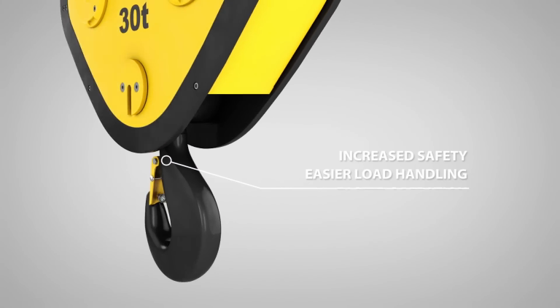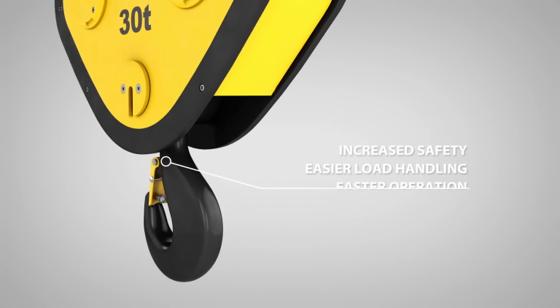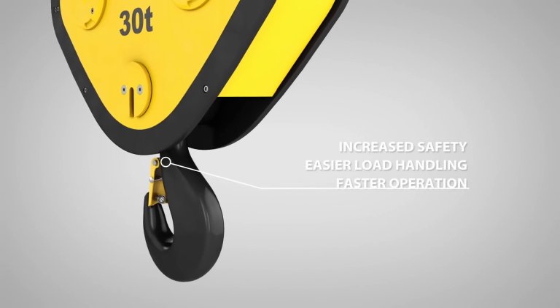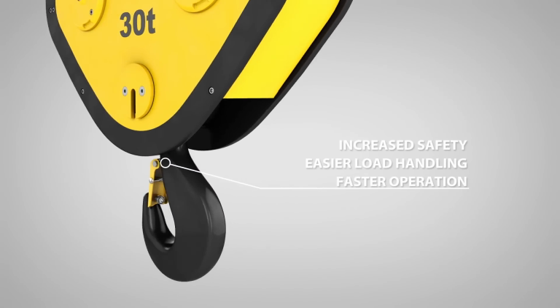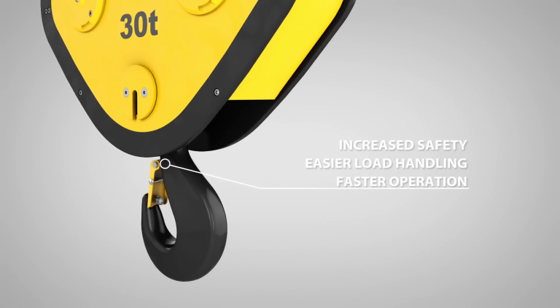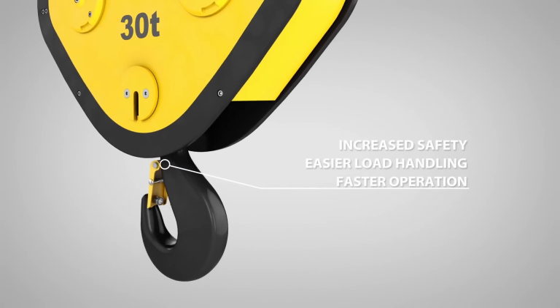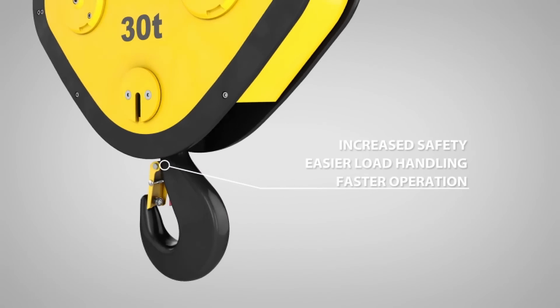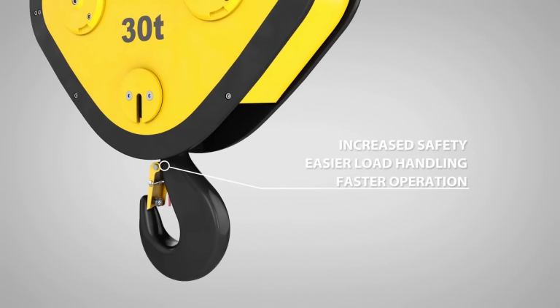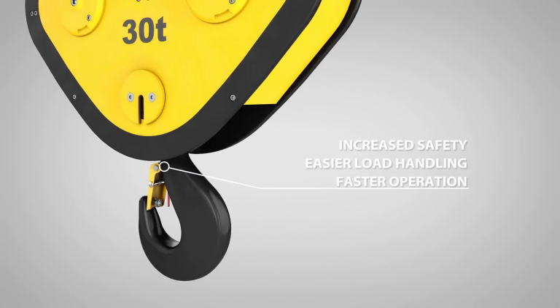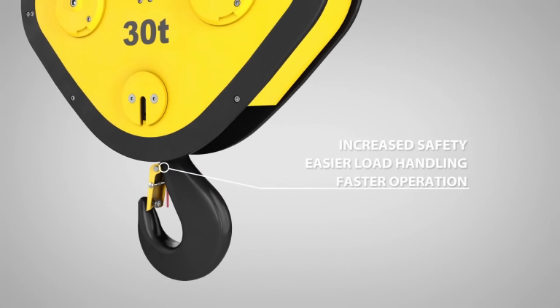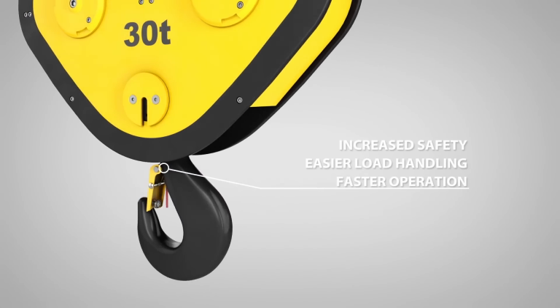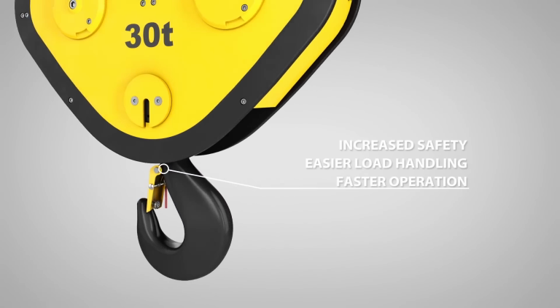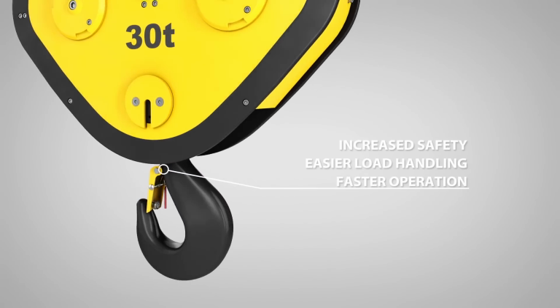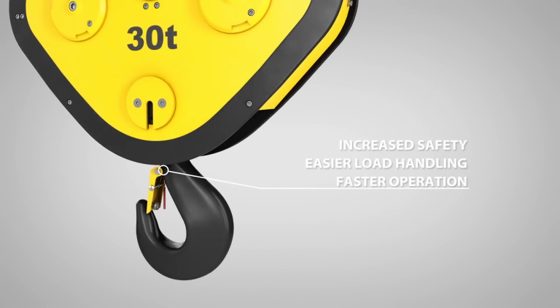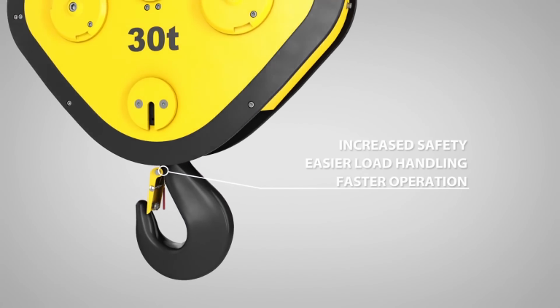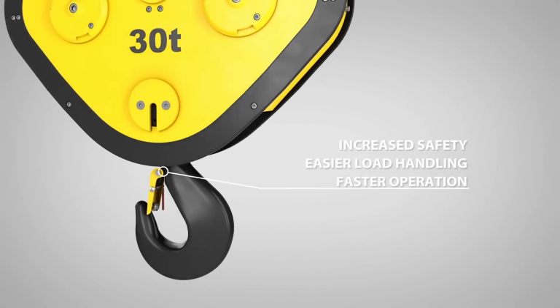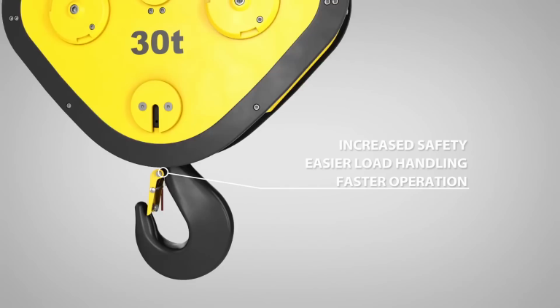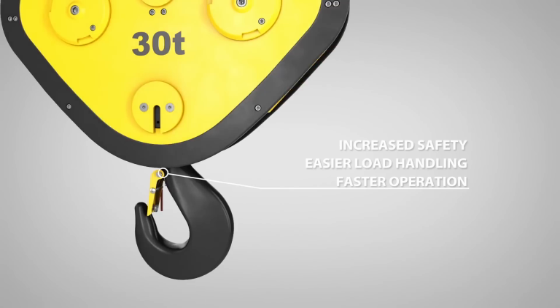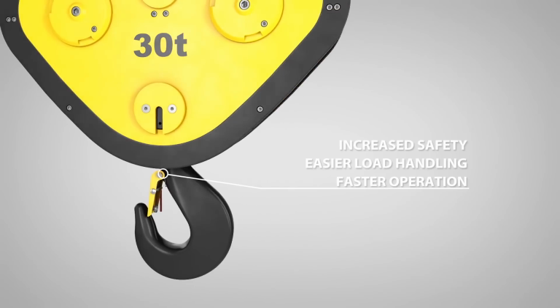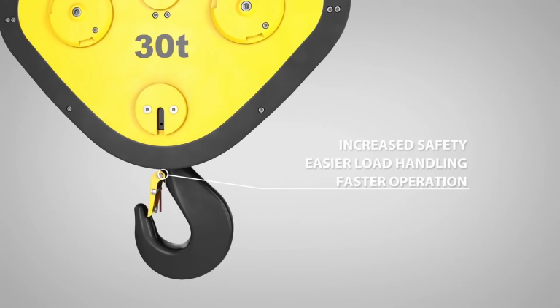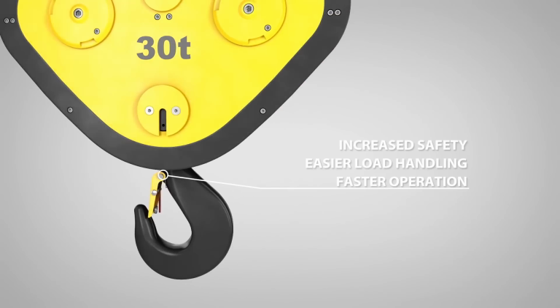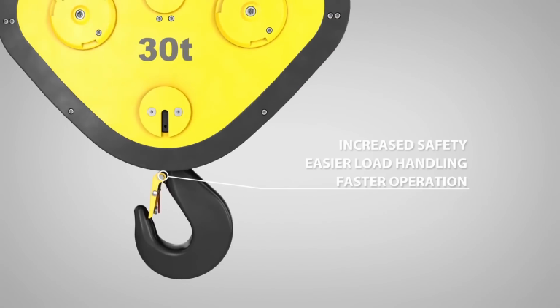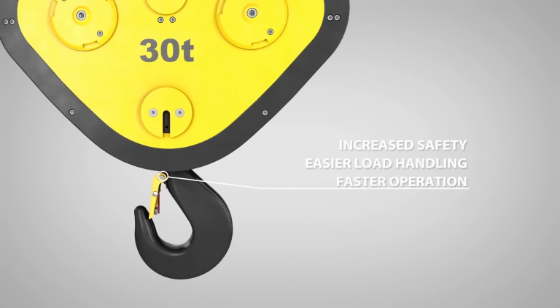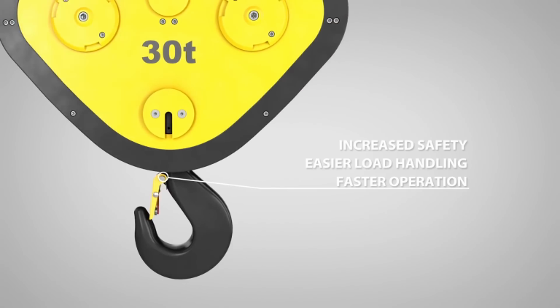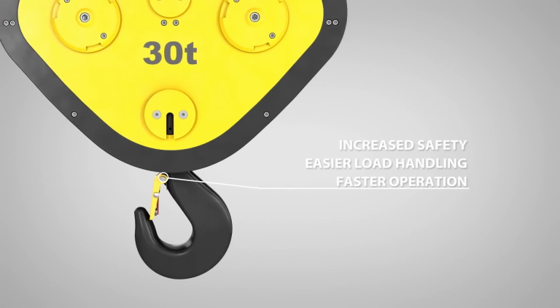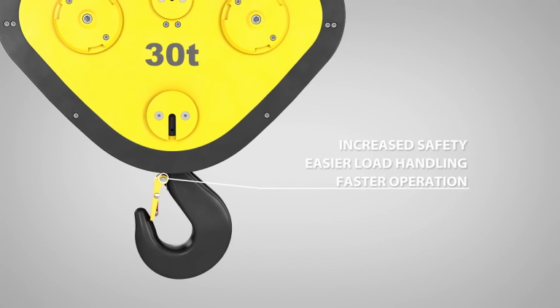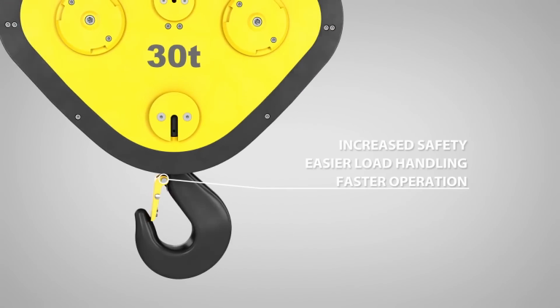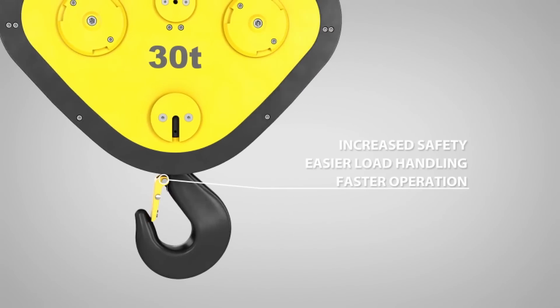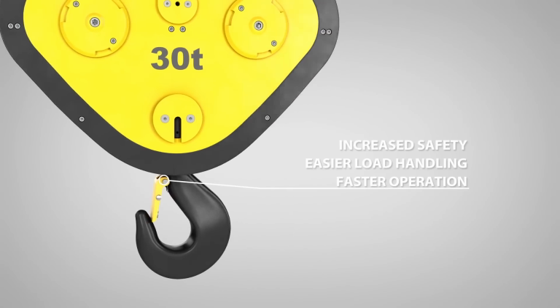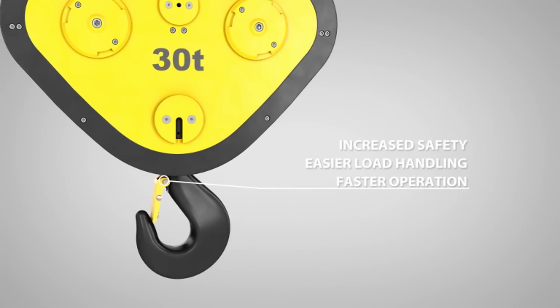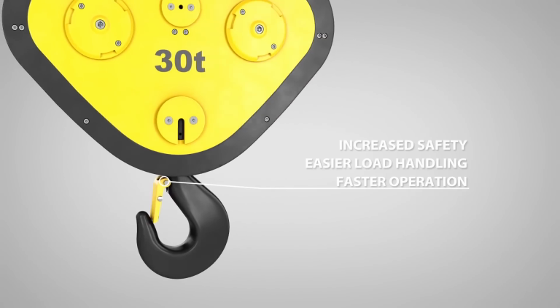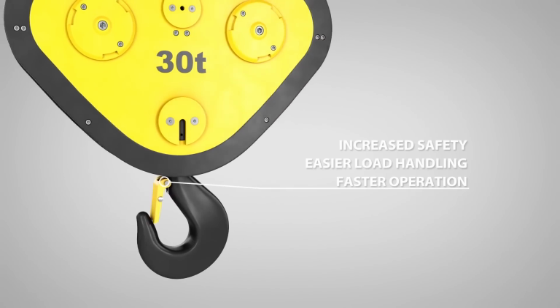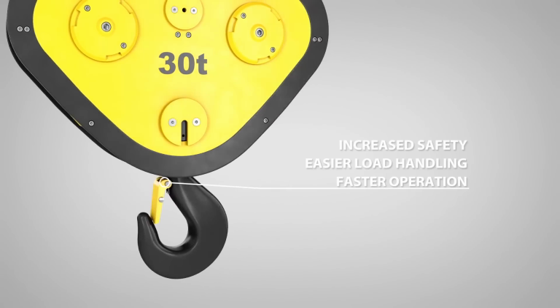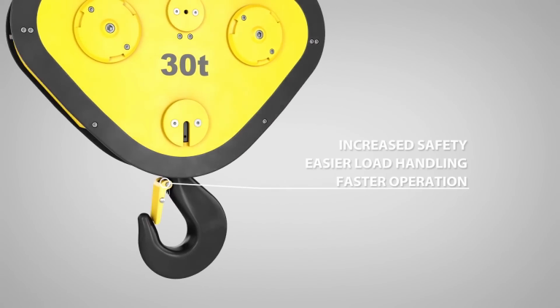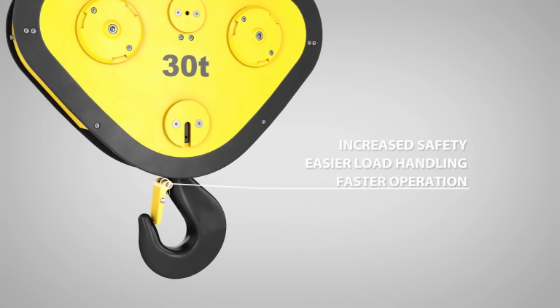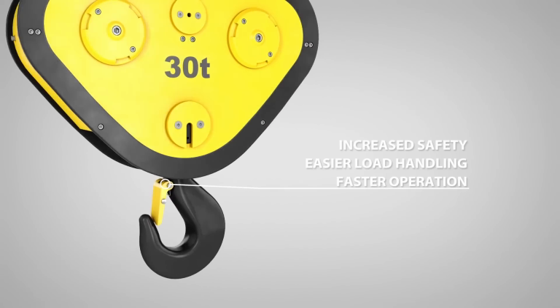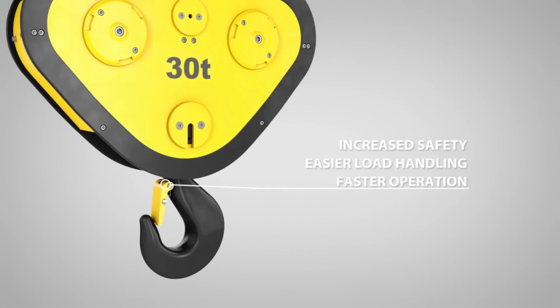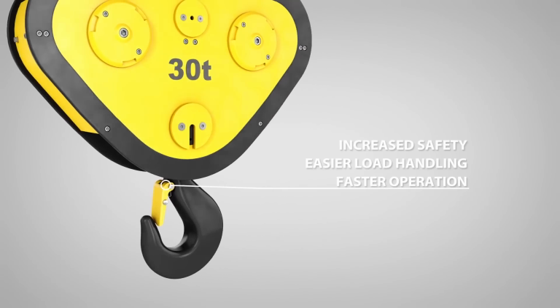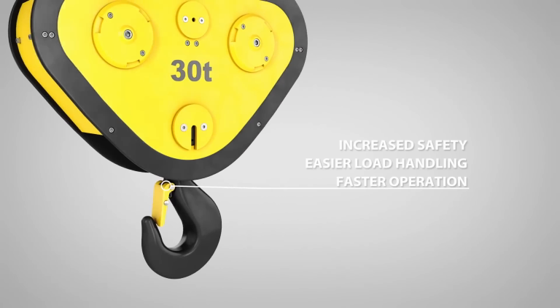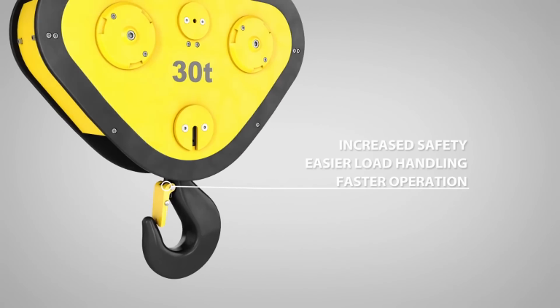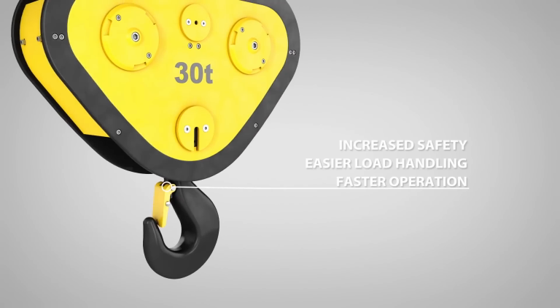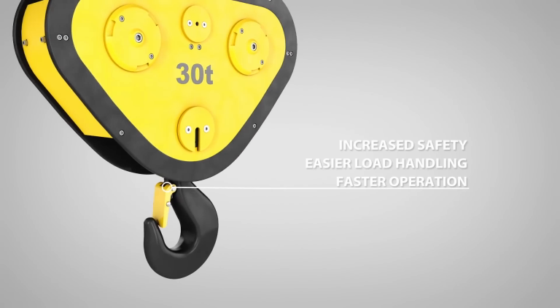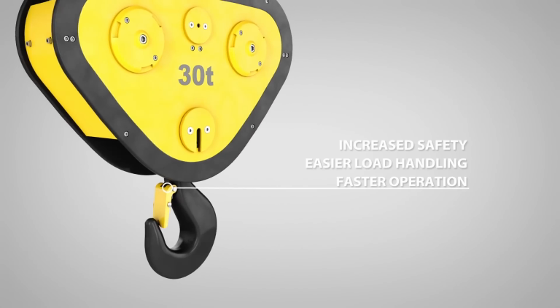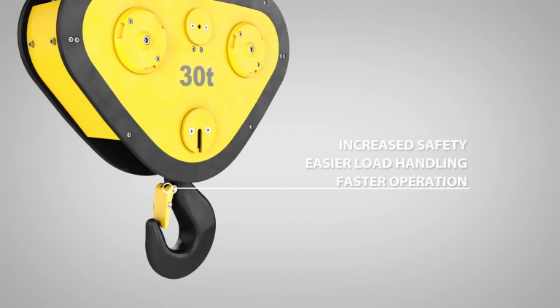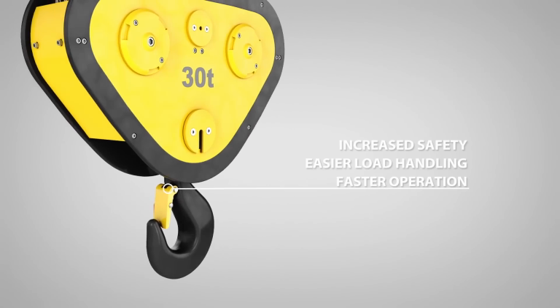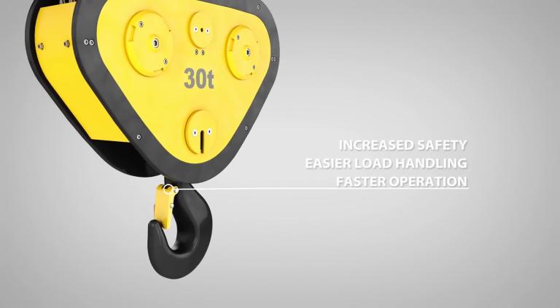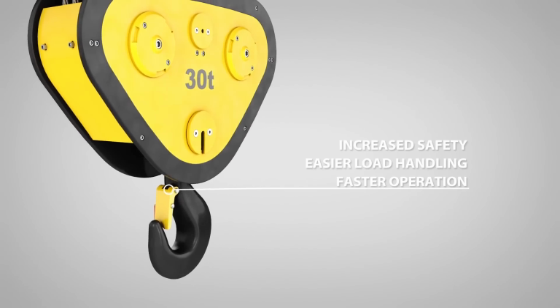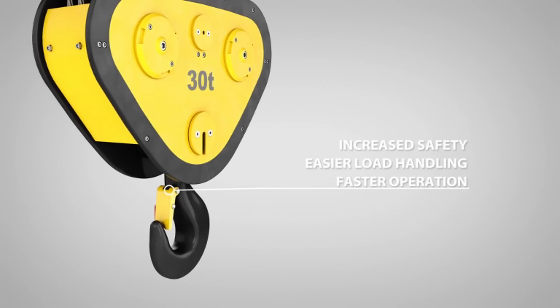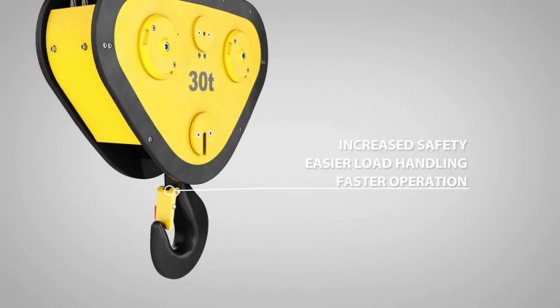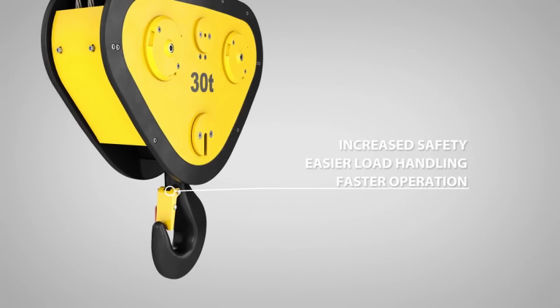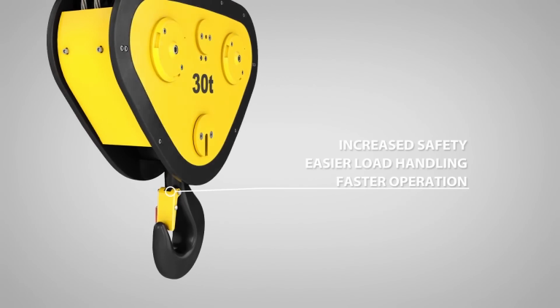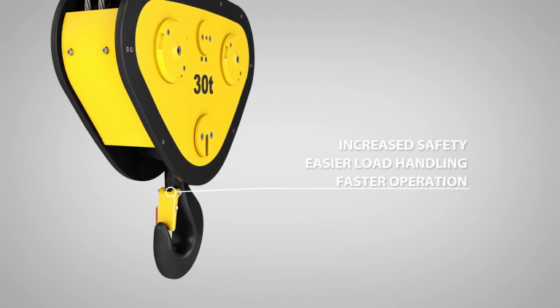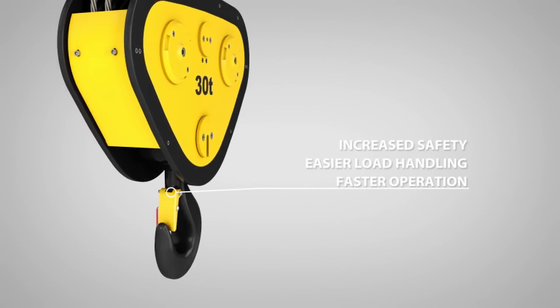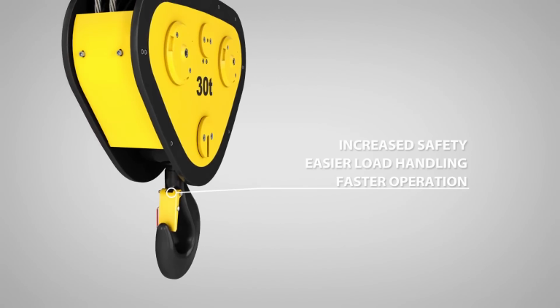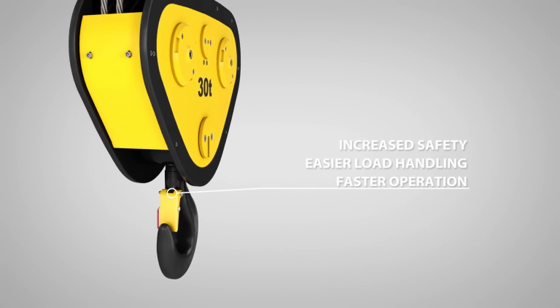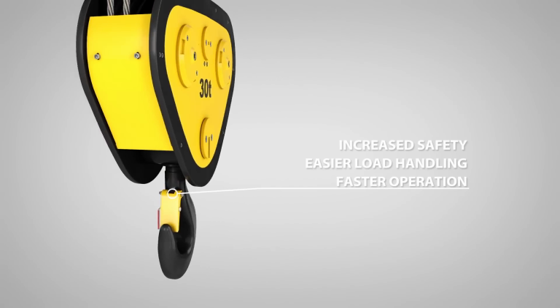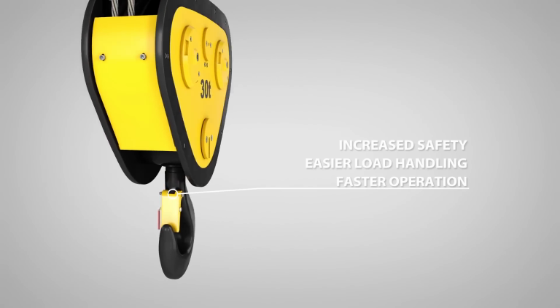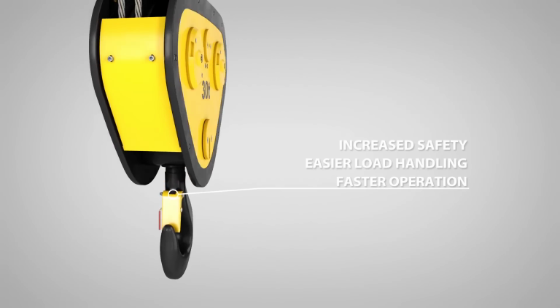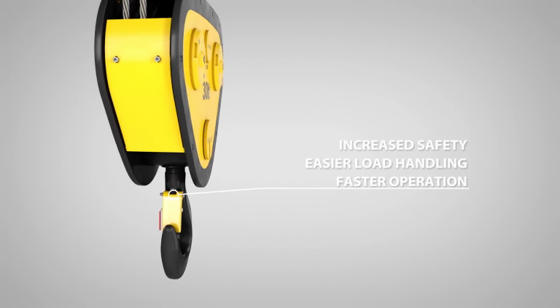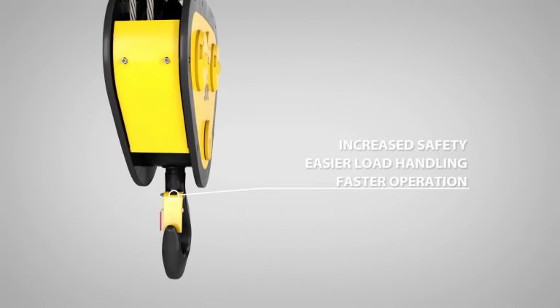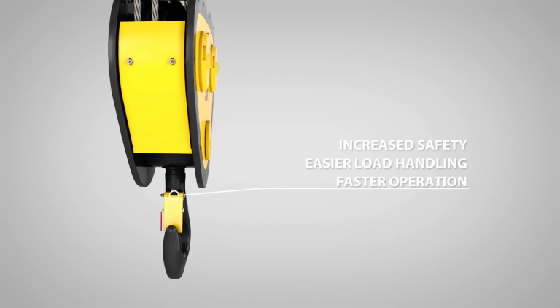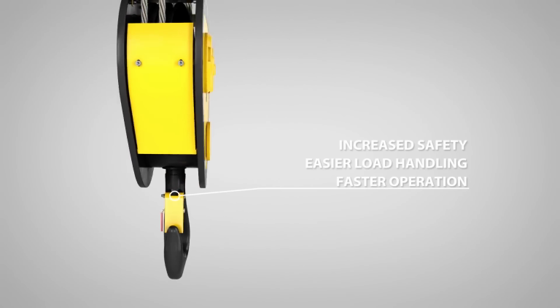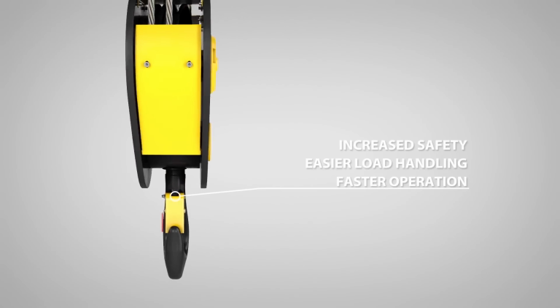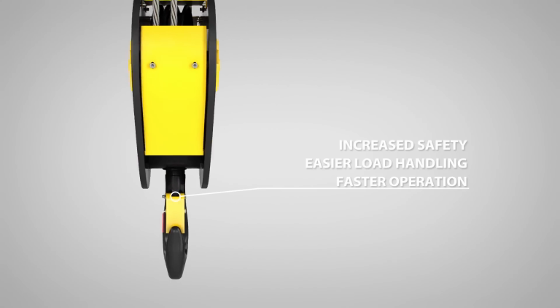A hook latch trigger makes handling of hook attachments fast and easy, enhancing safety and productivity. The innovation makes crane operators' daily work easier and provides peace of mind.